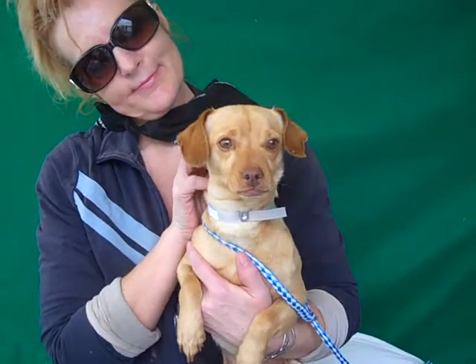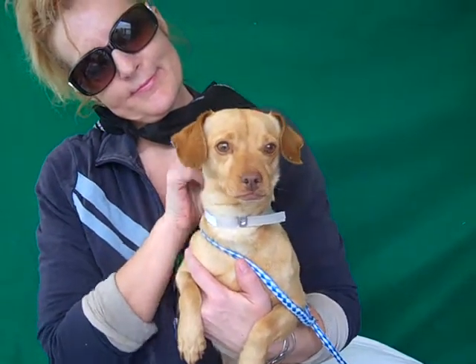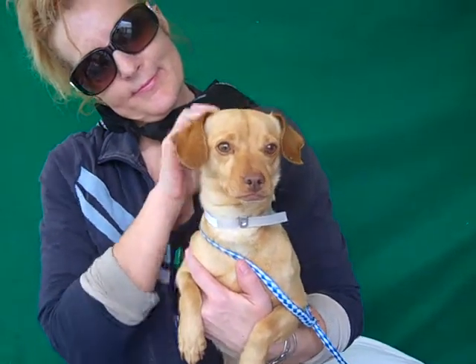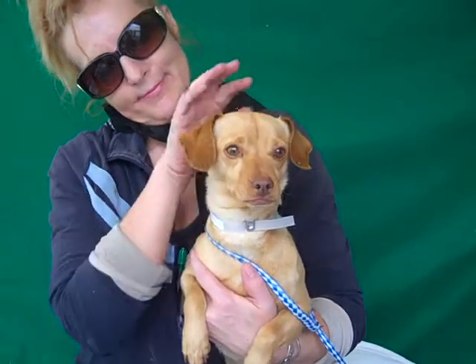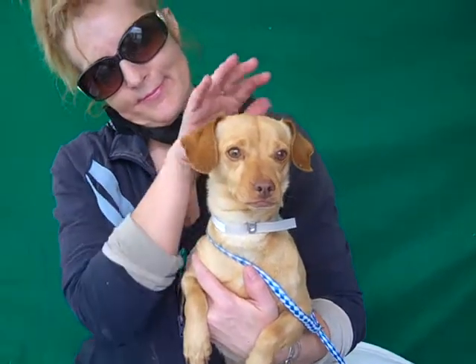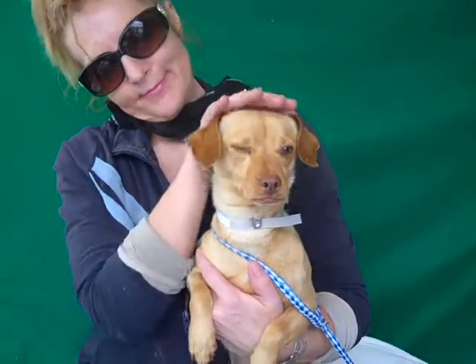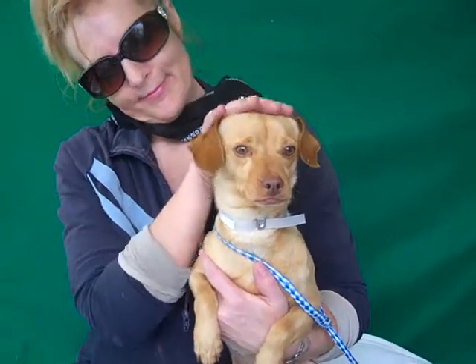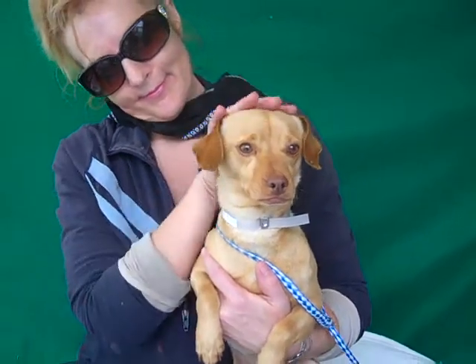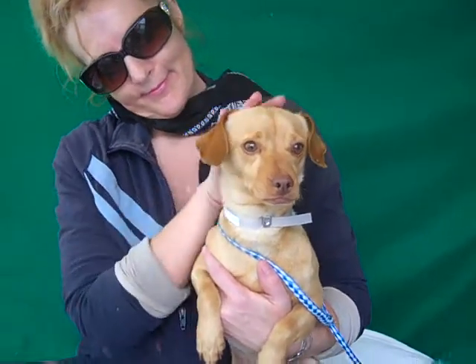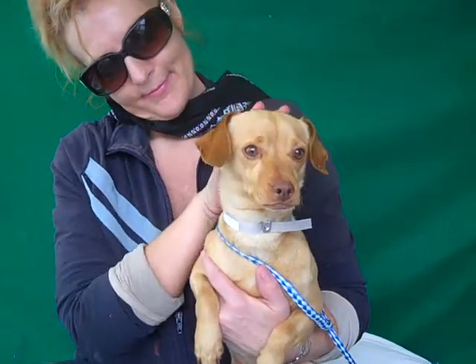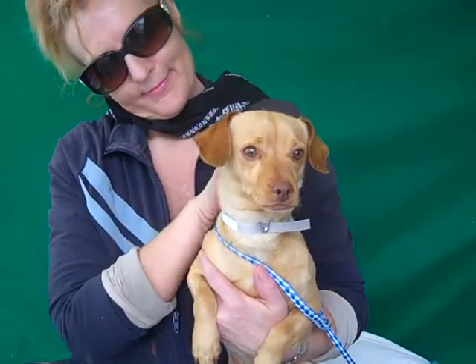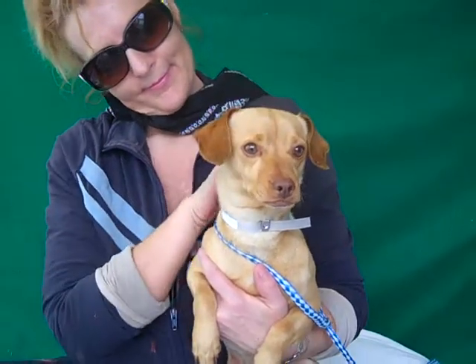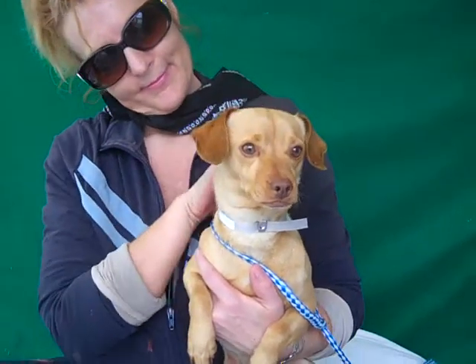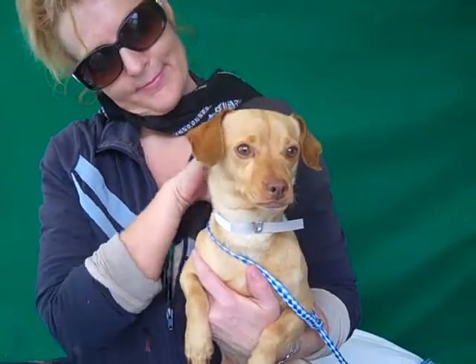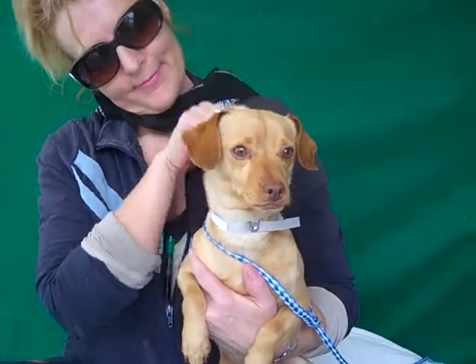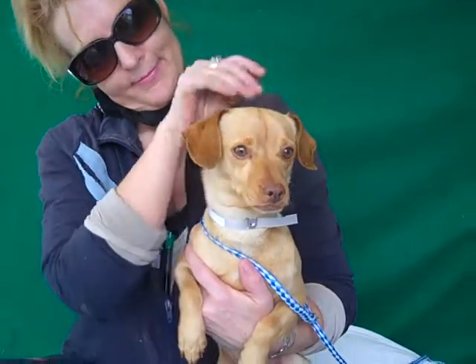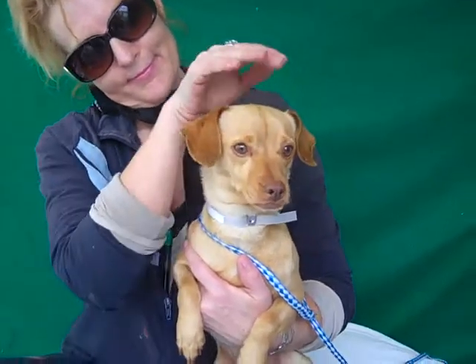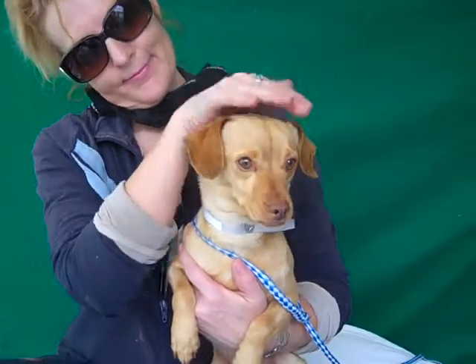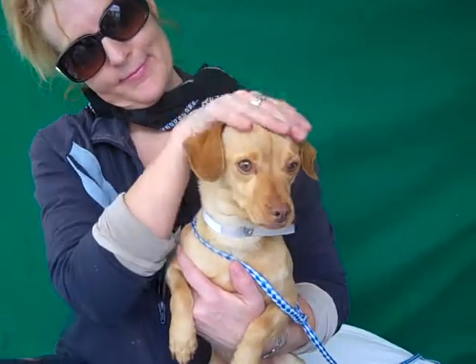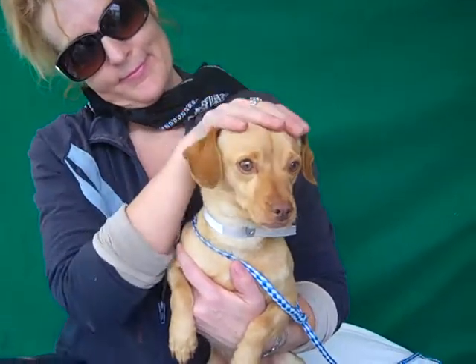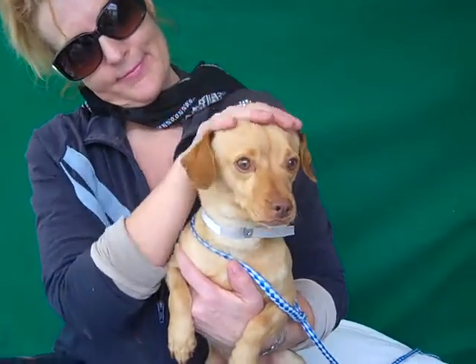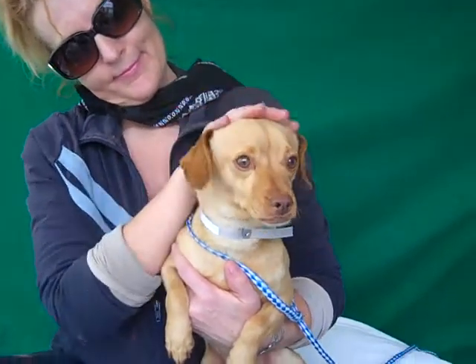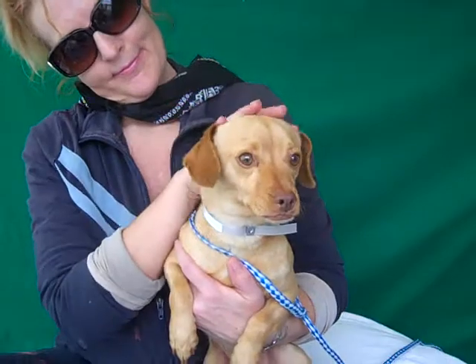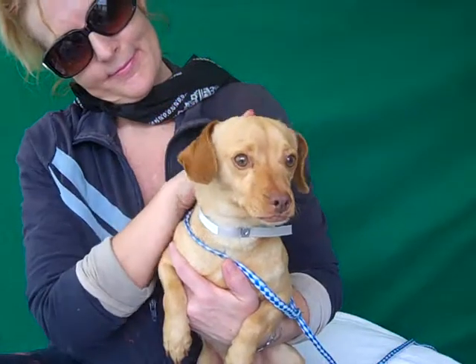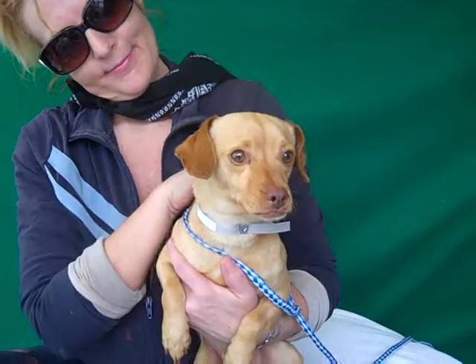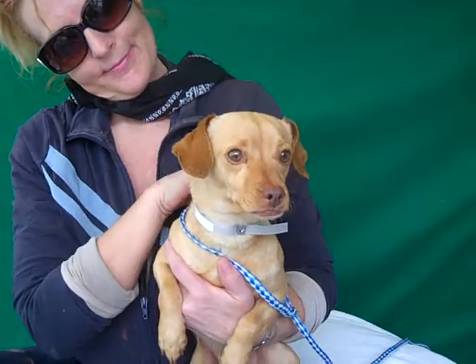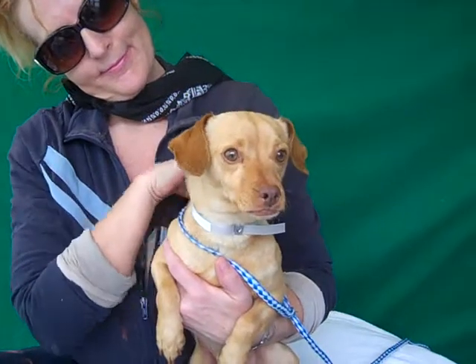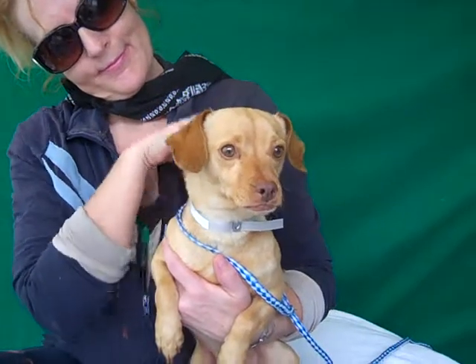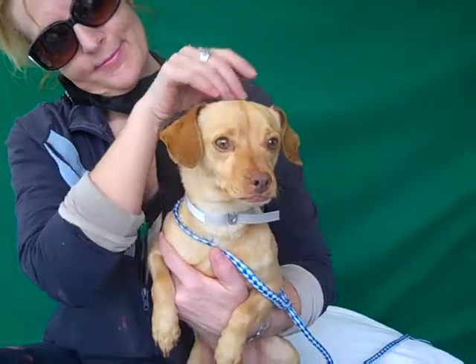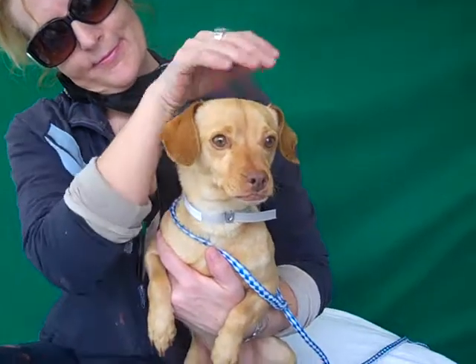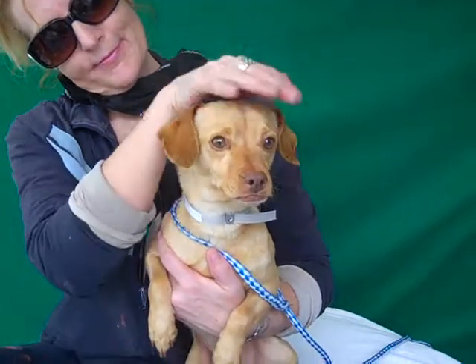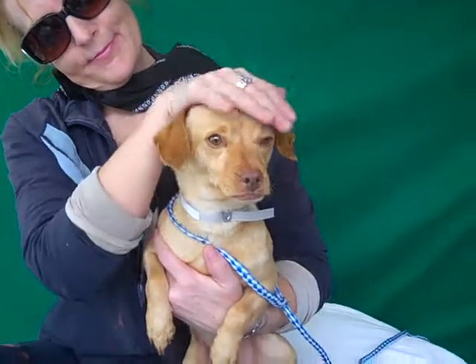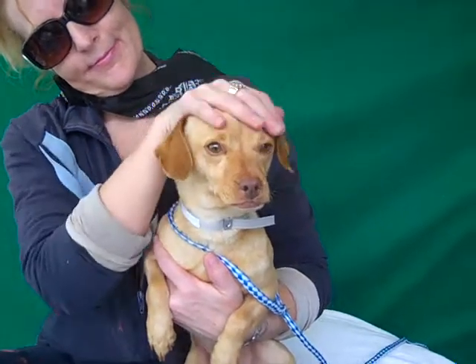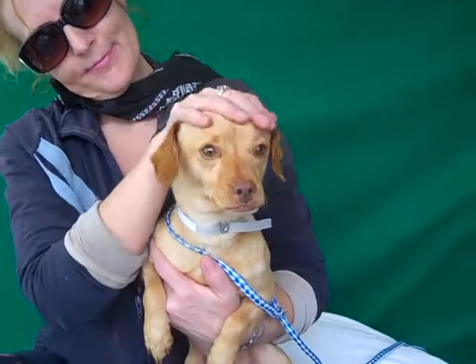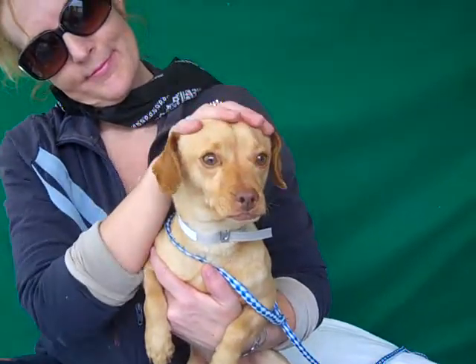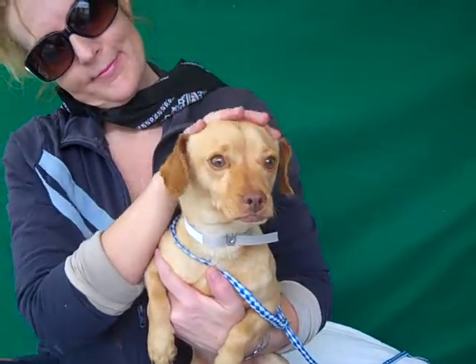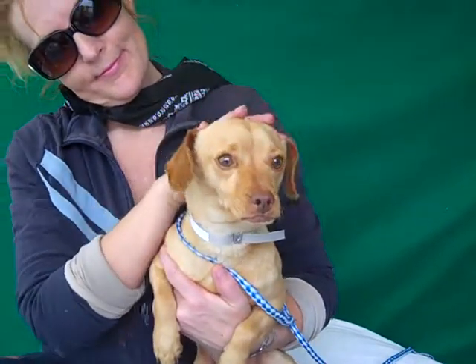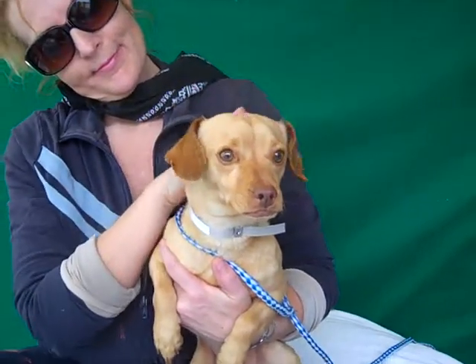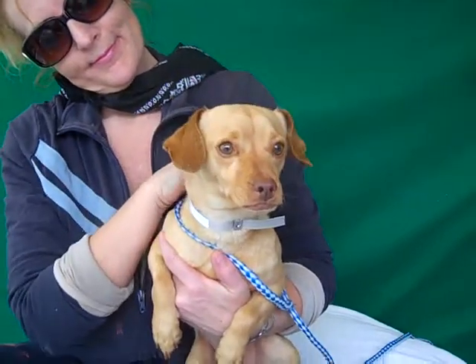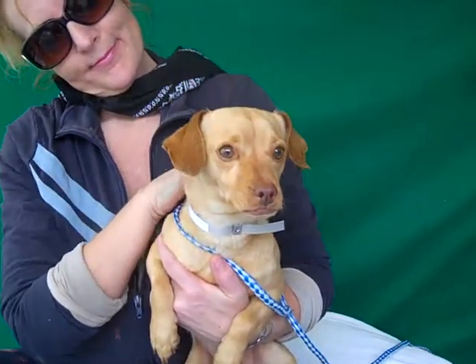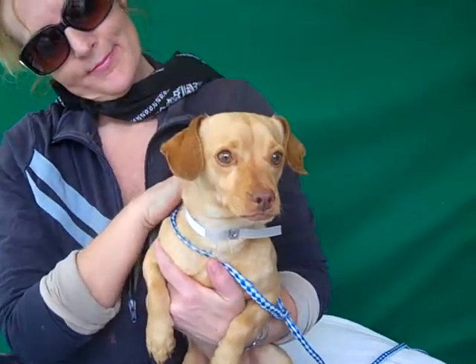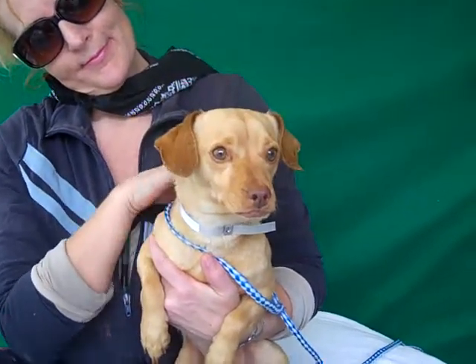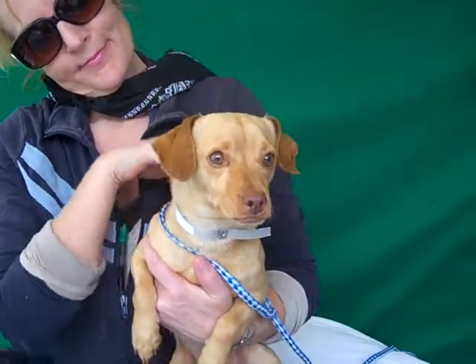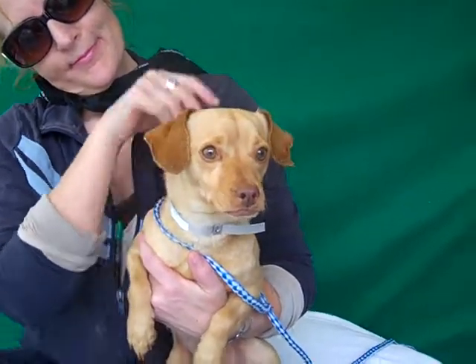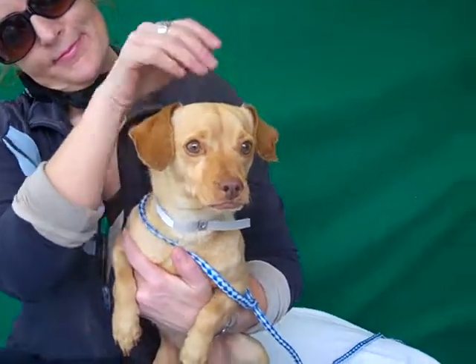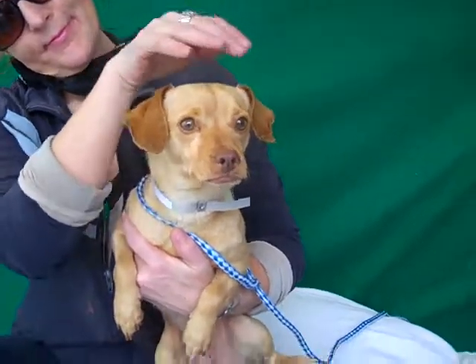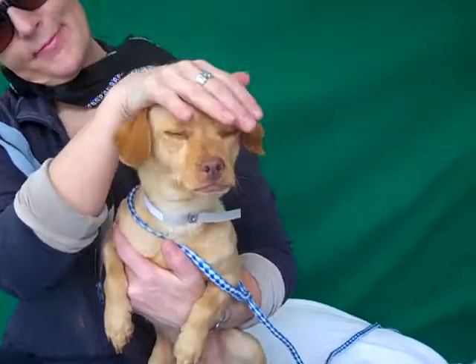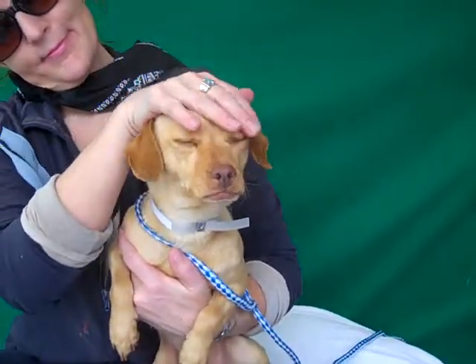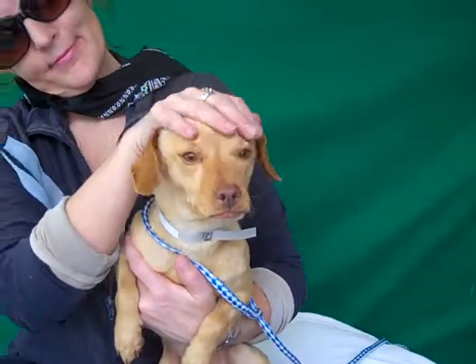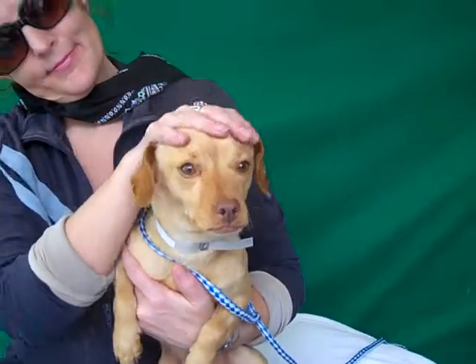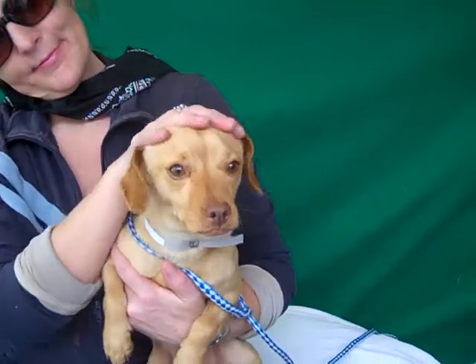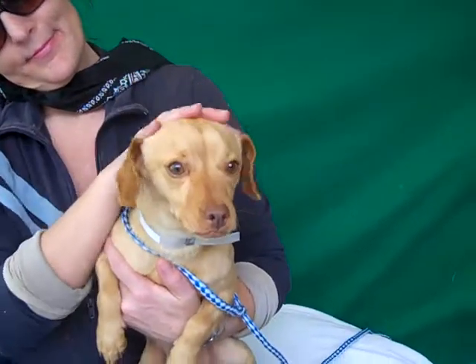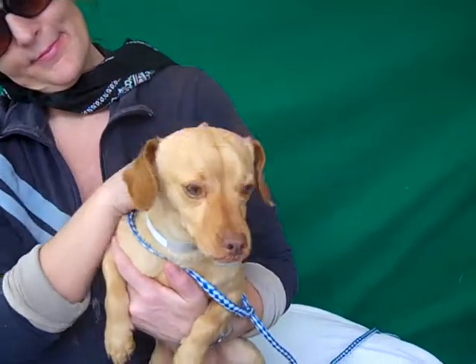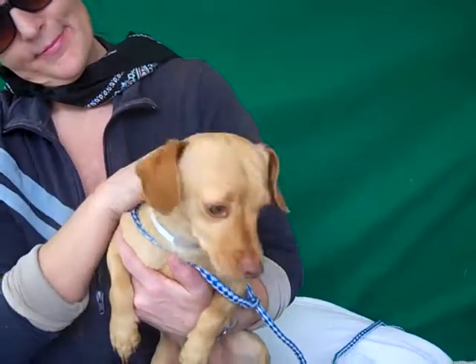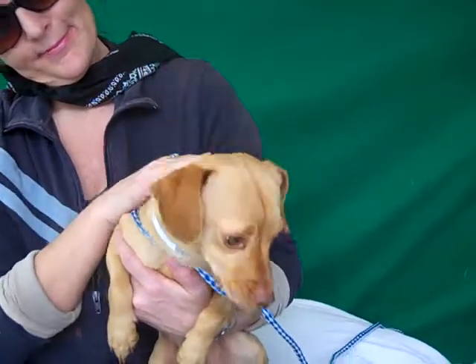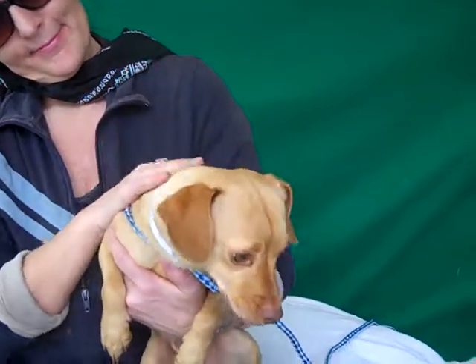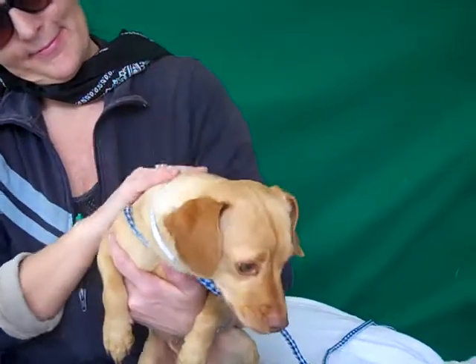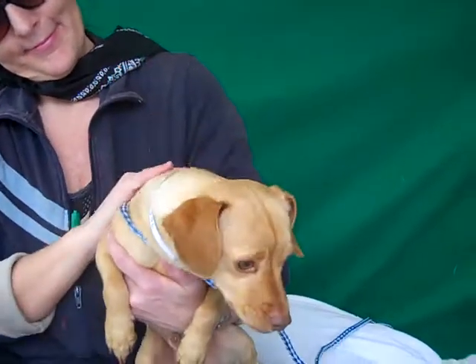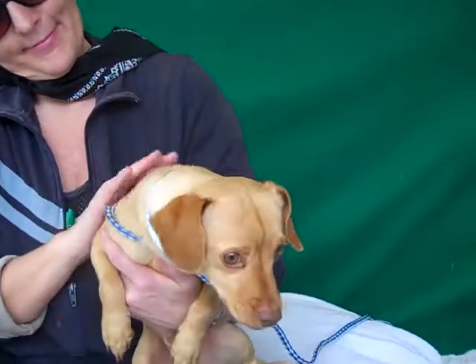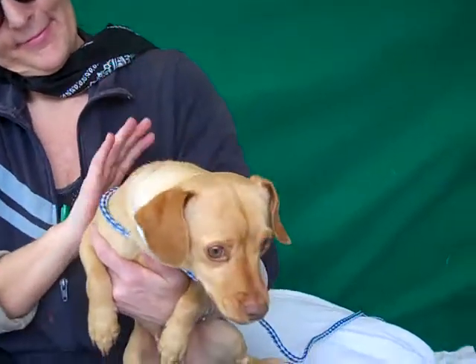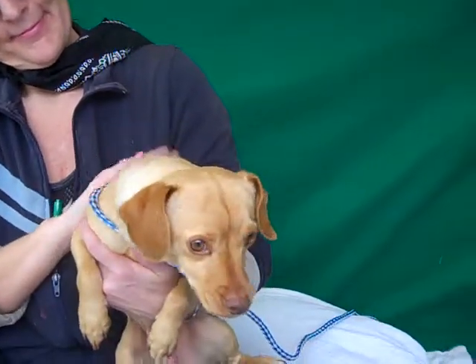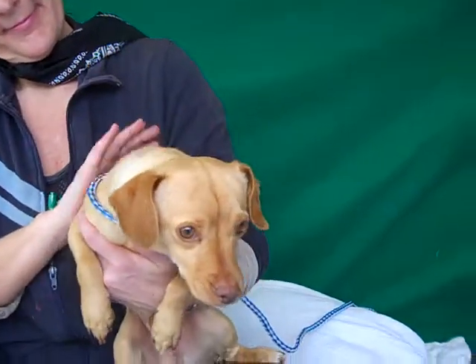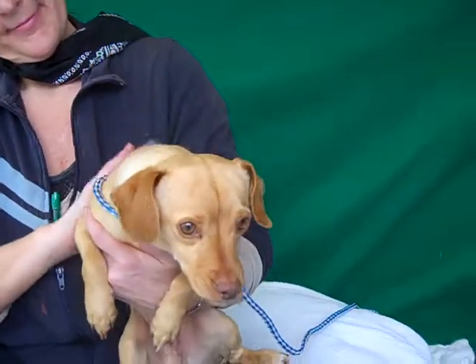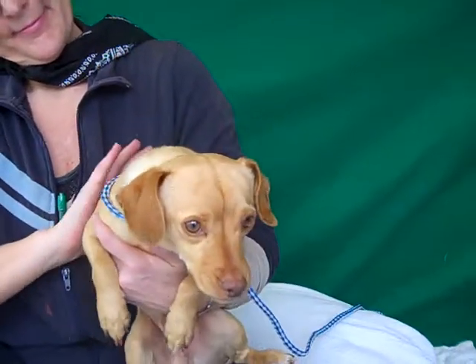Come on down and meet this gorgeous guy Zorro today at the Baldwin Park Shelter and take him home with you. Right, Zorro? He's ready.